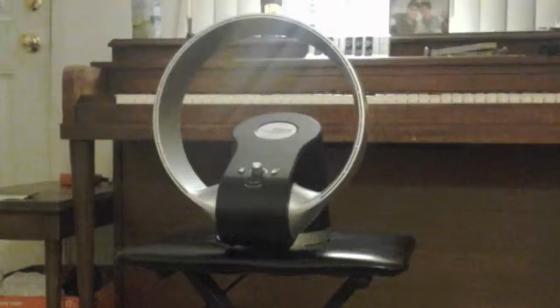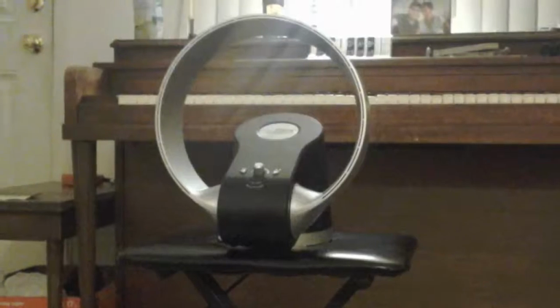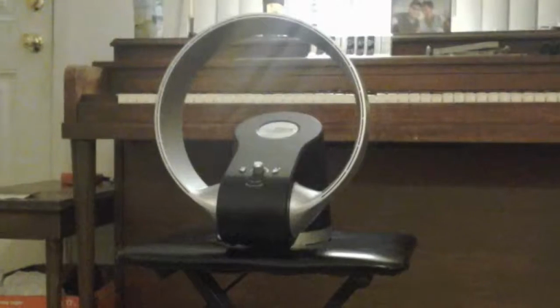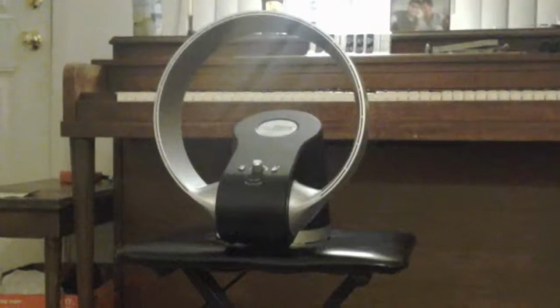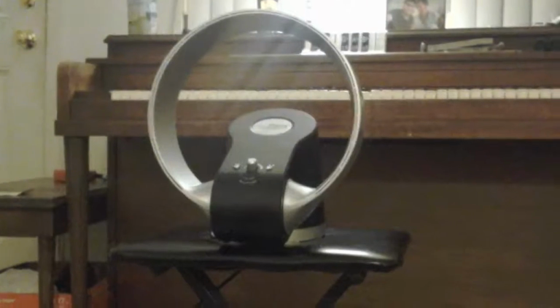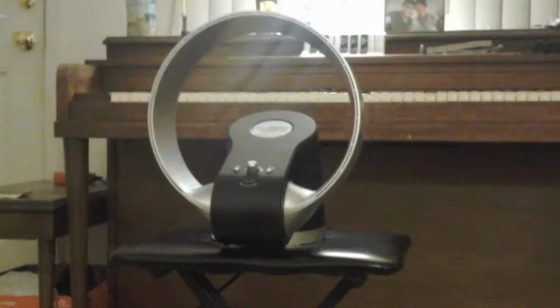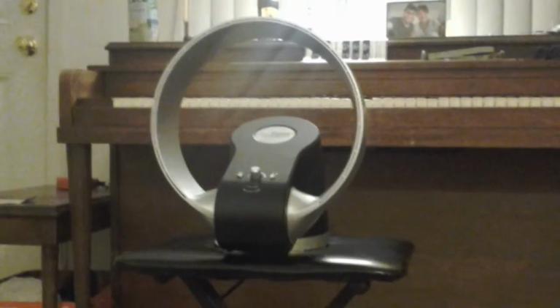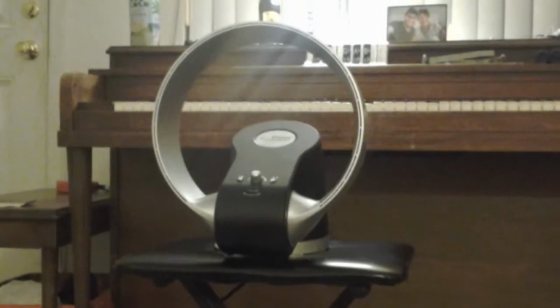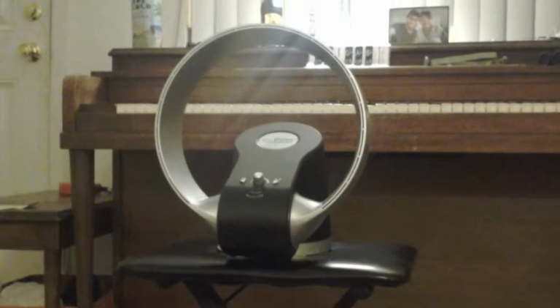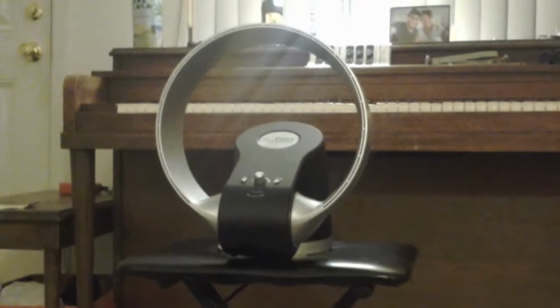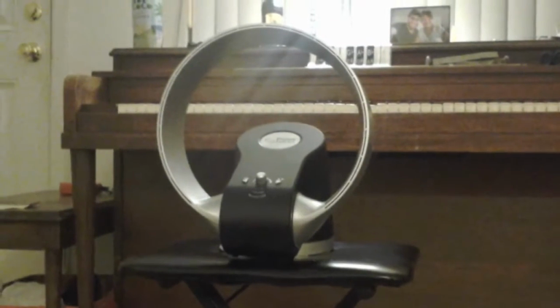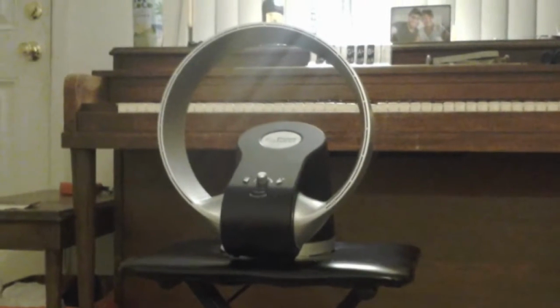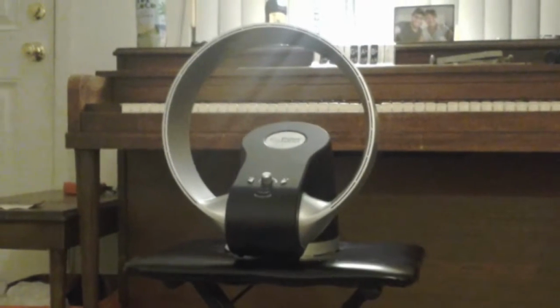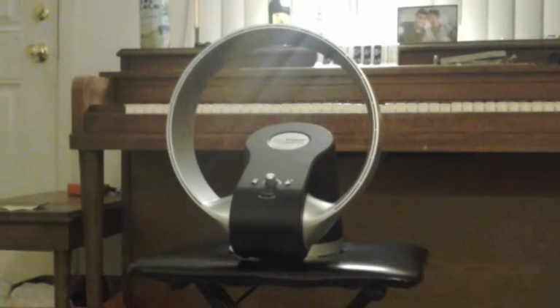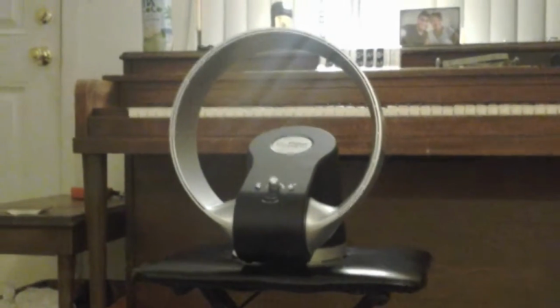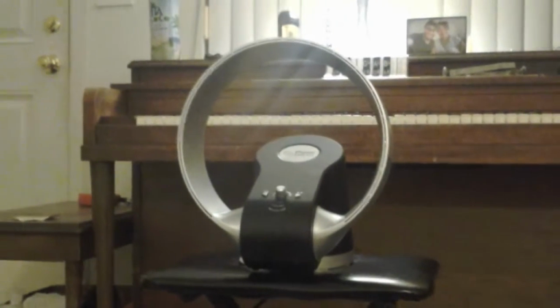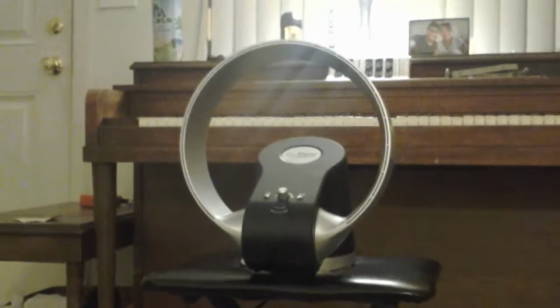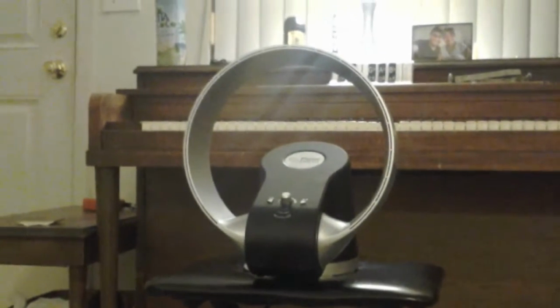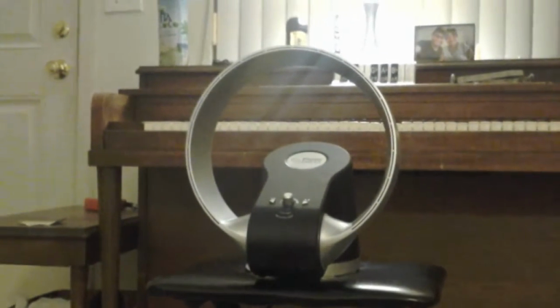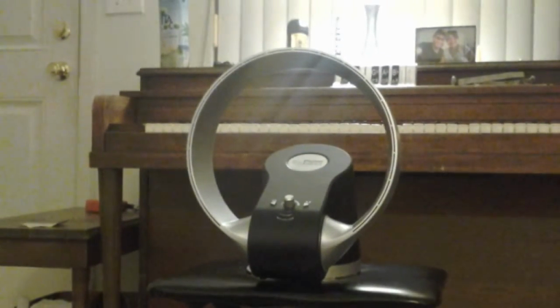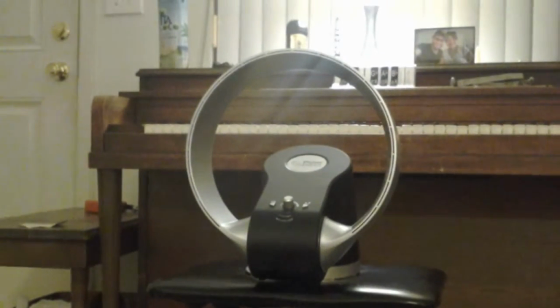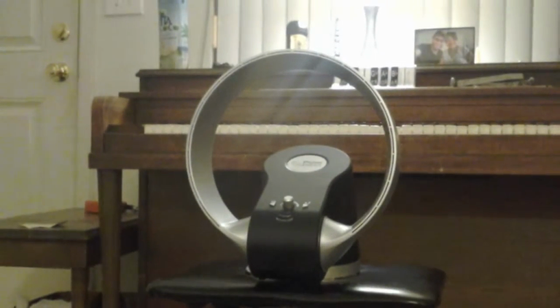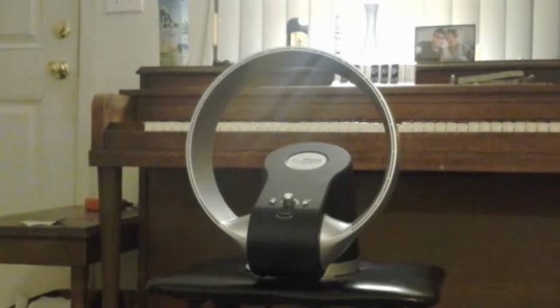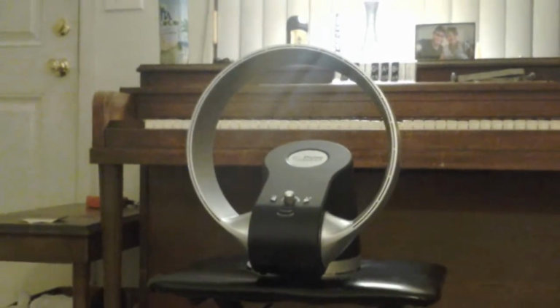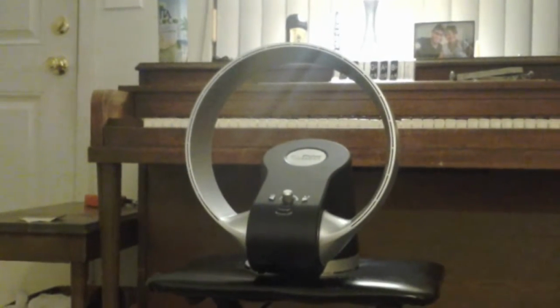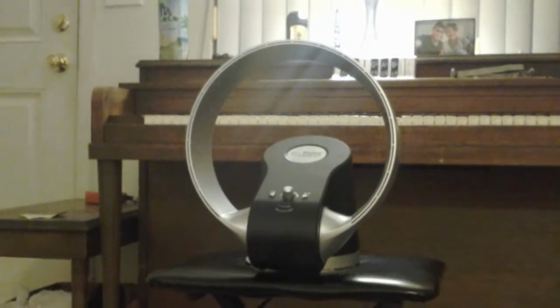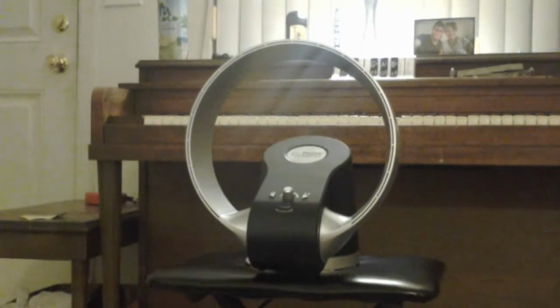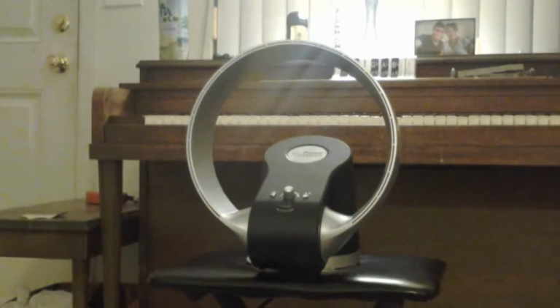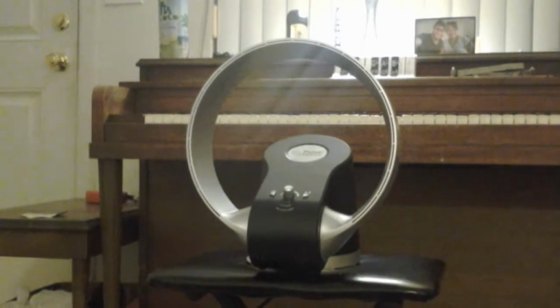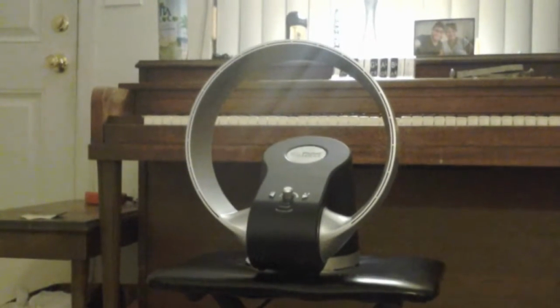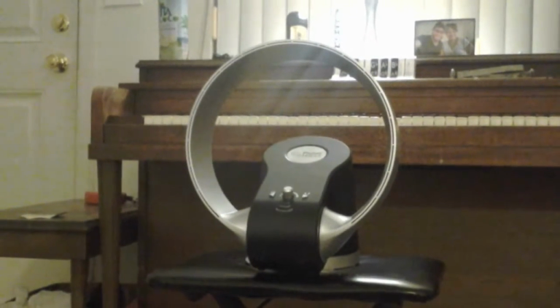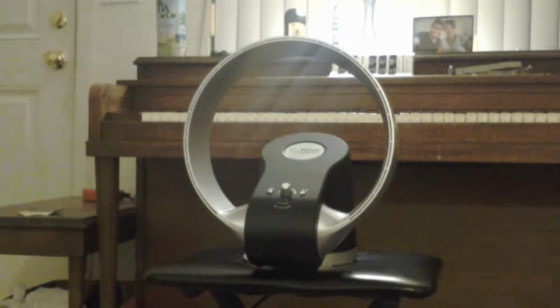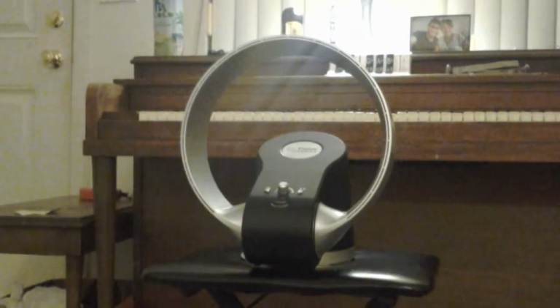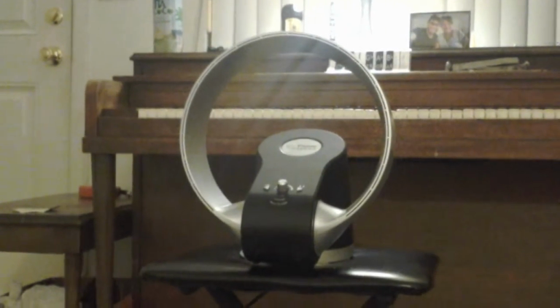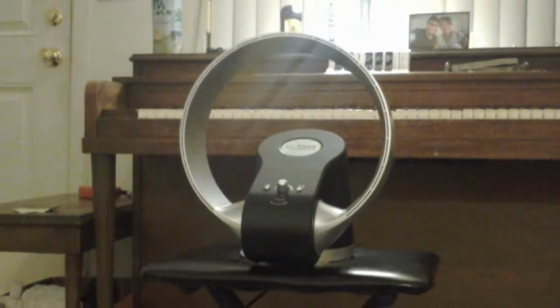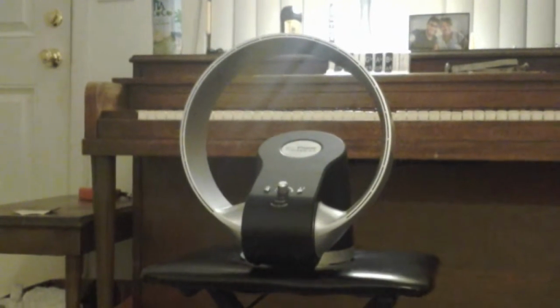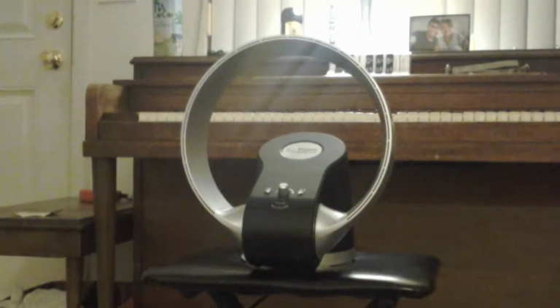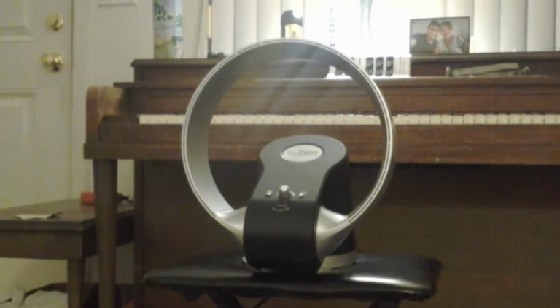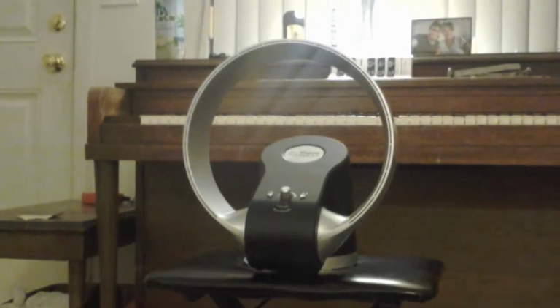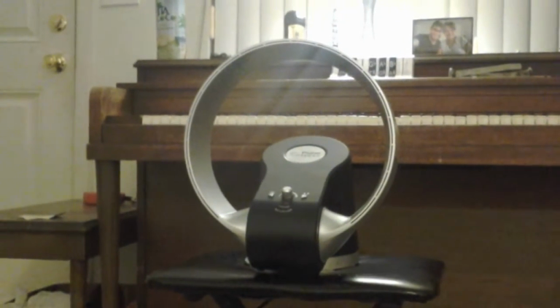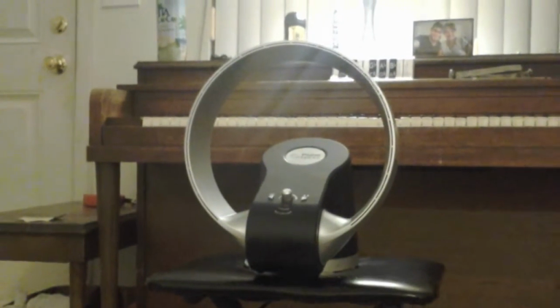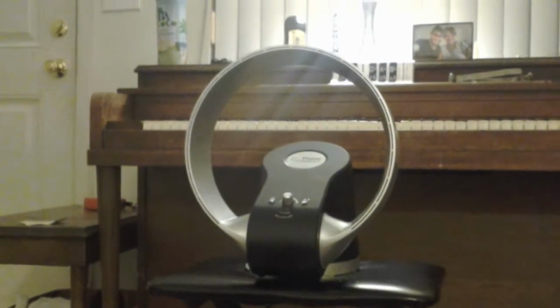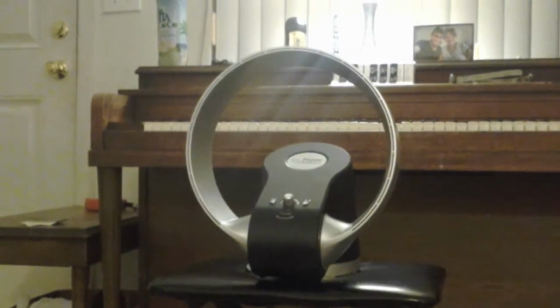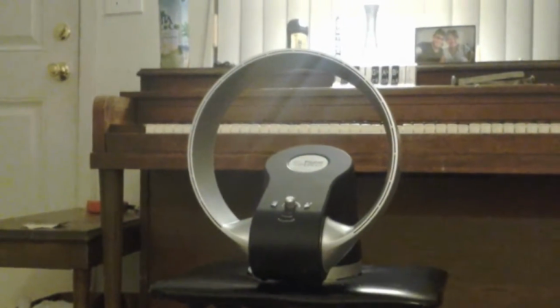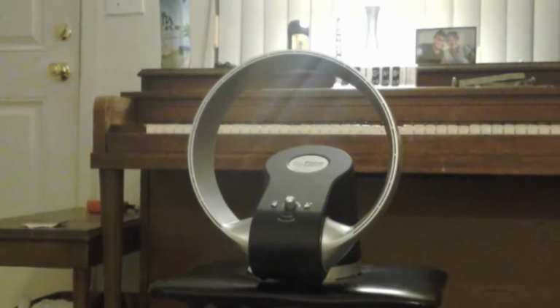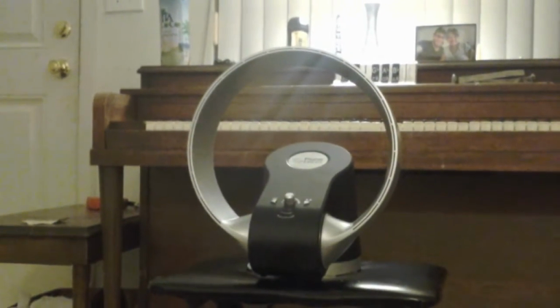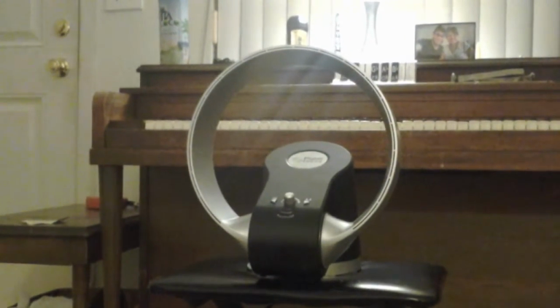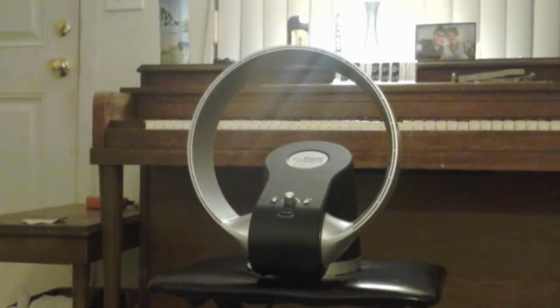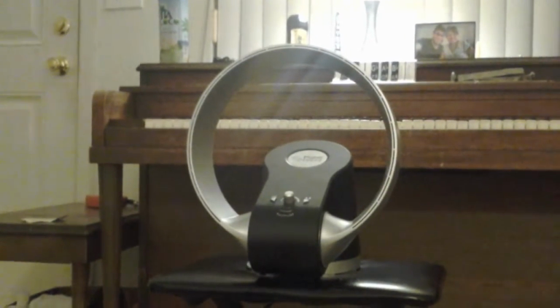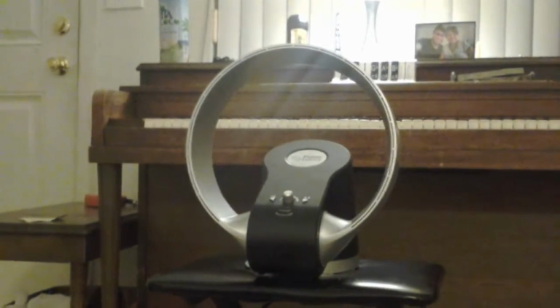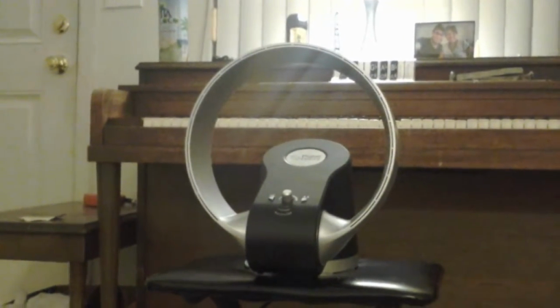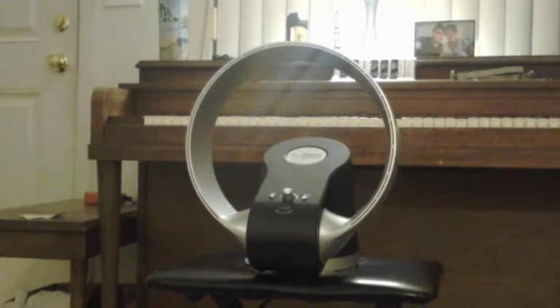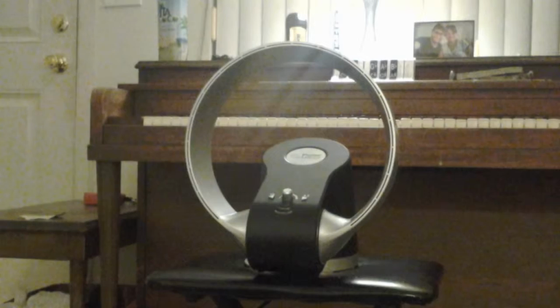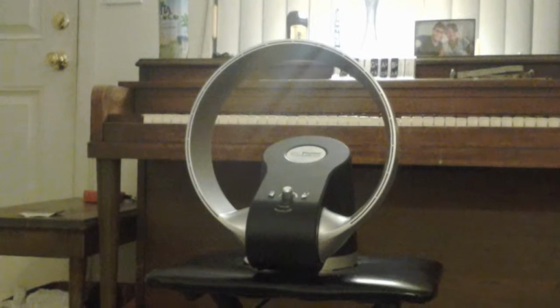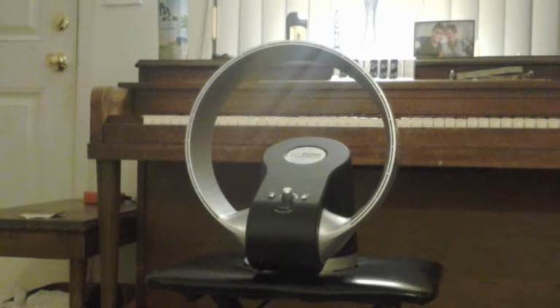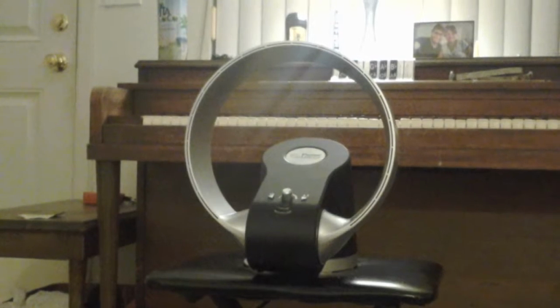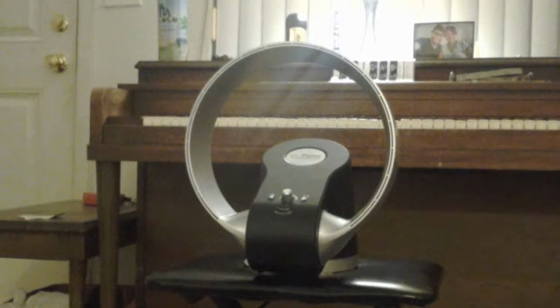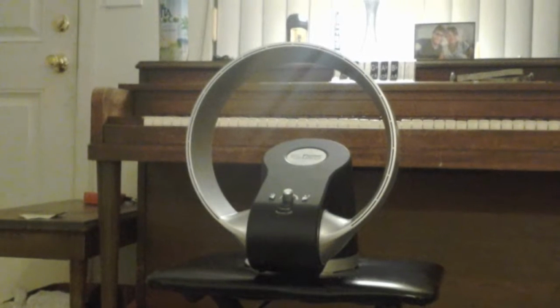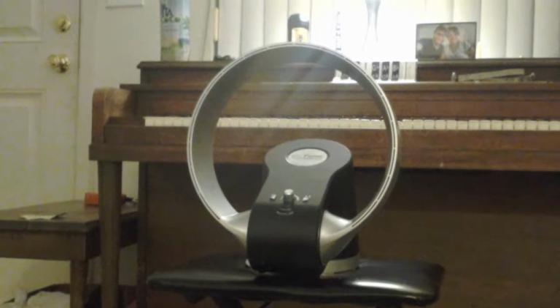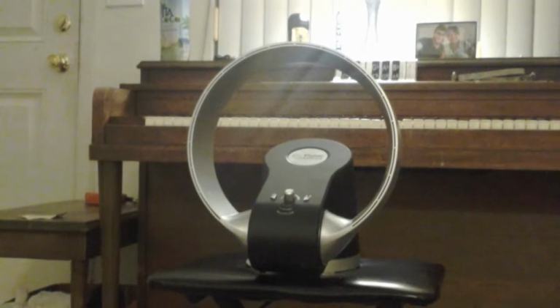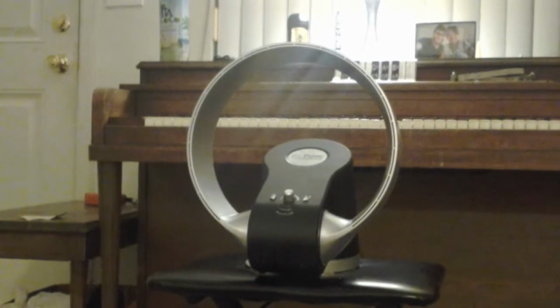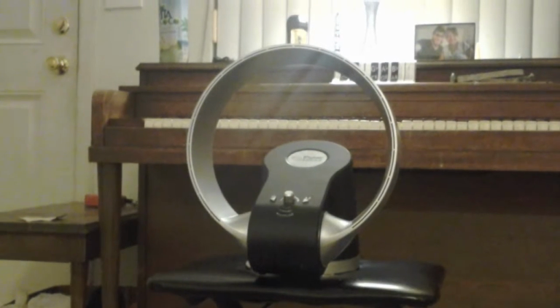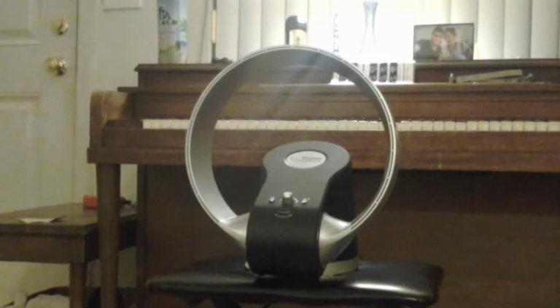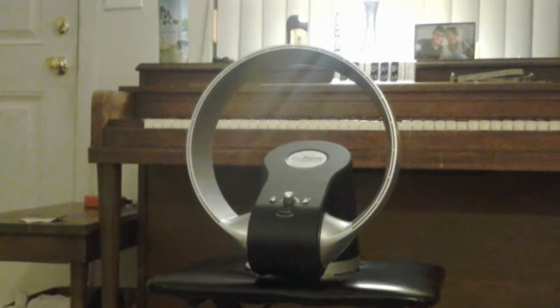So this is our new fan. It's kind of like those Dyson bladeless fans, but it was on clearance, believe it or not, at Meijer.